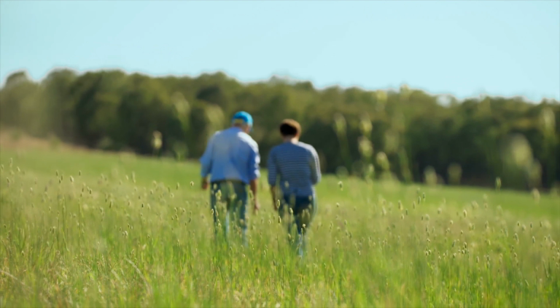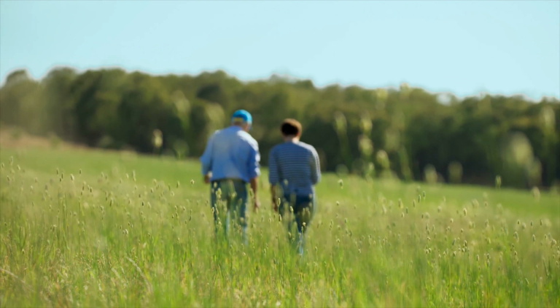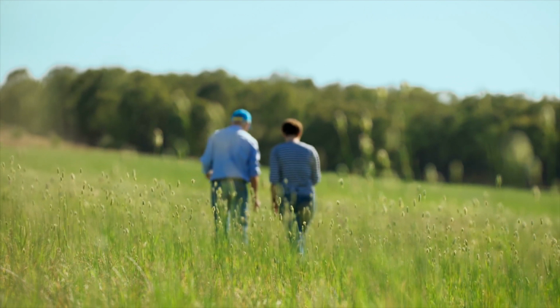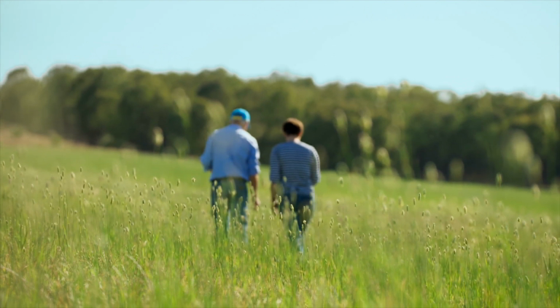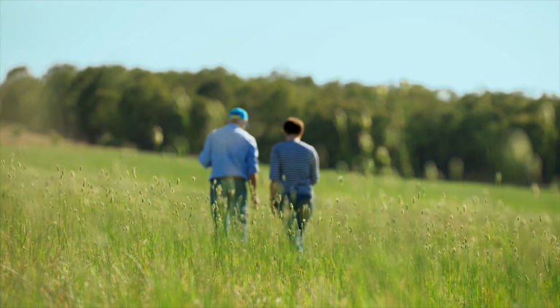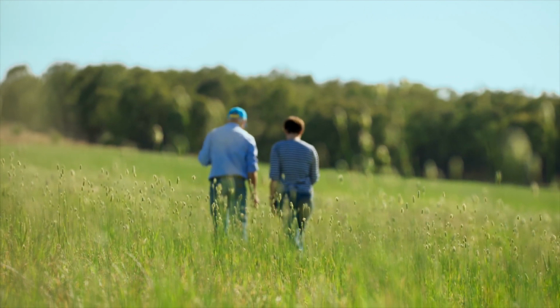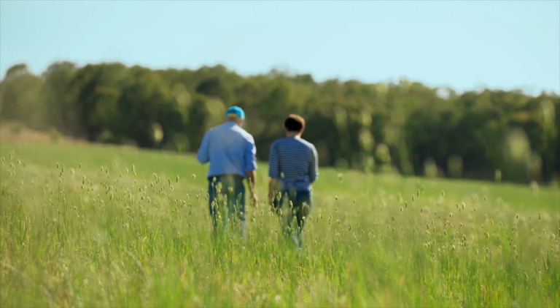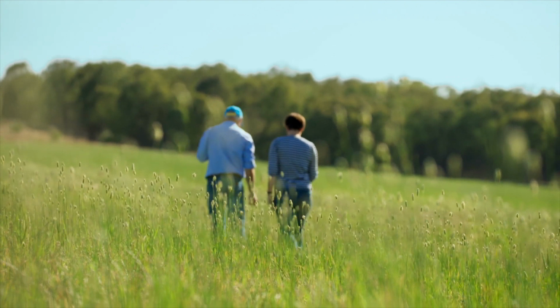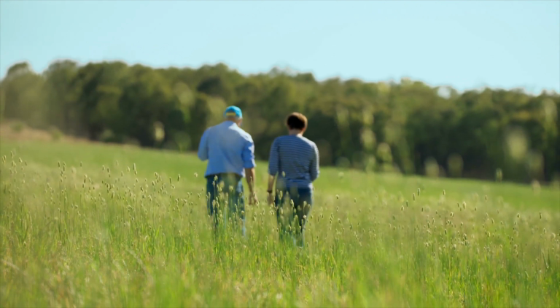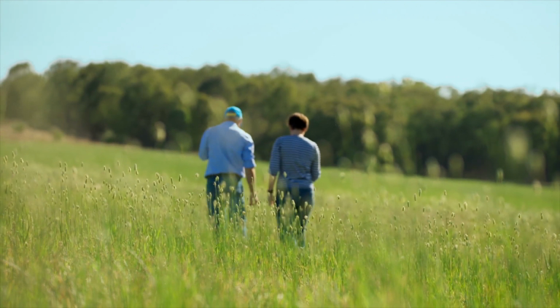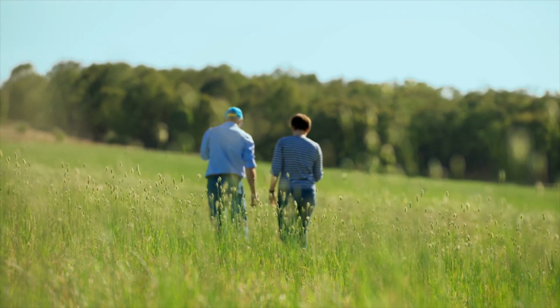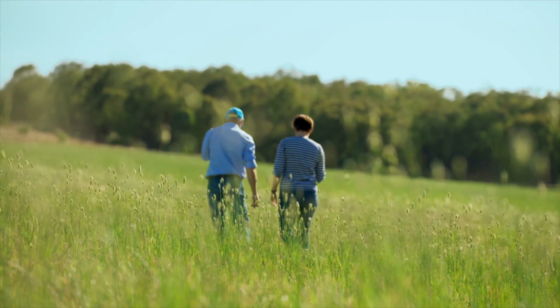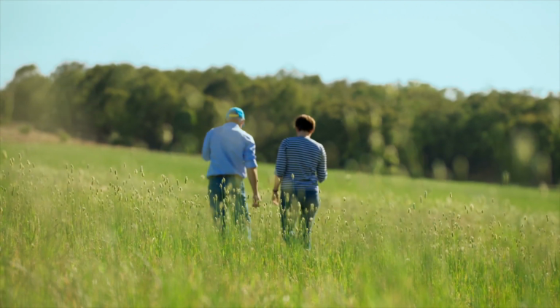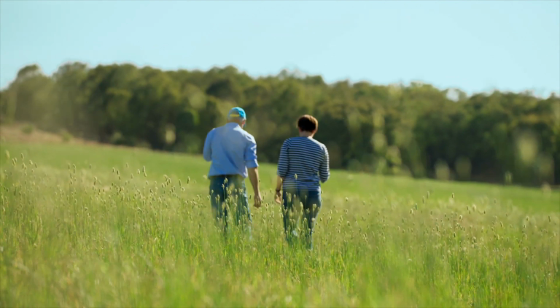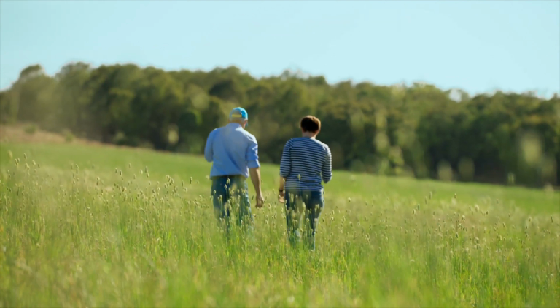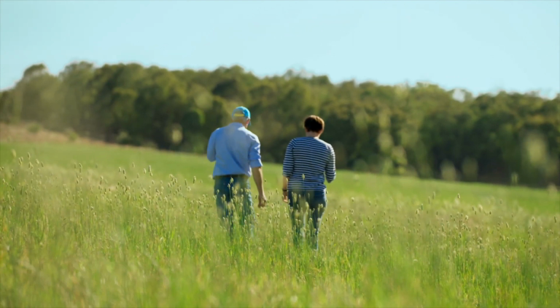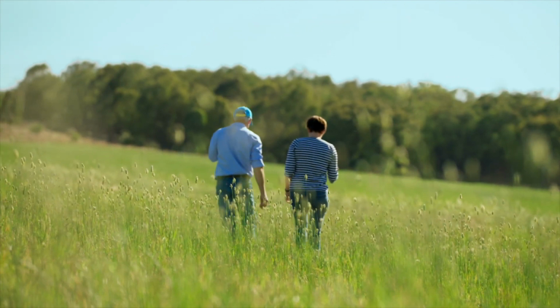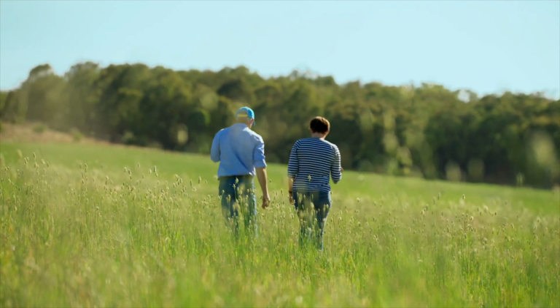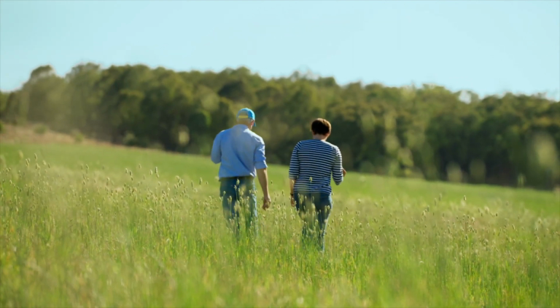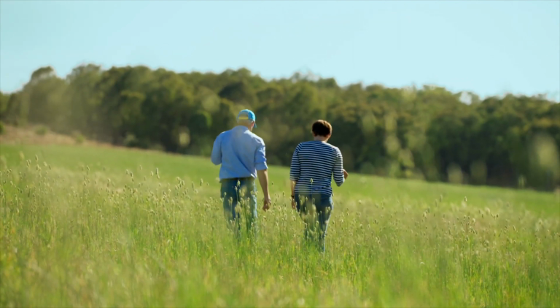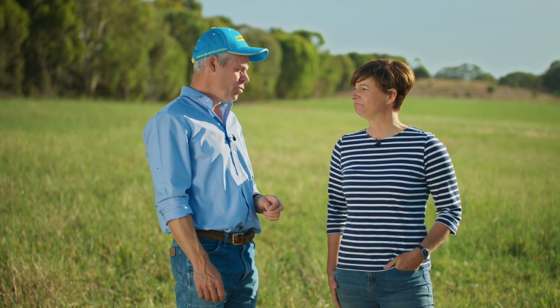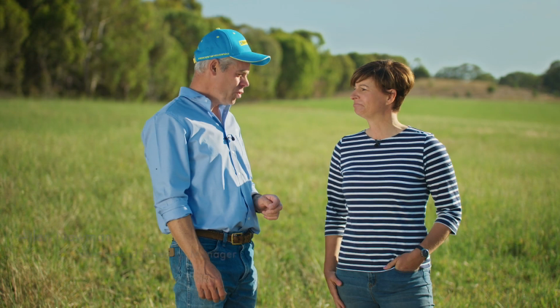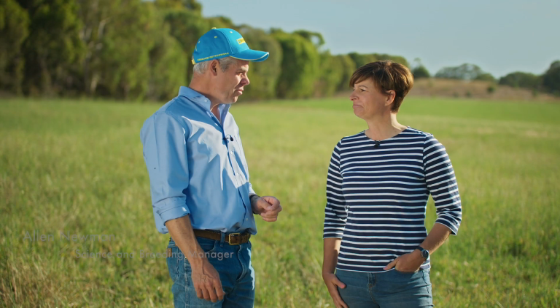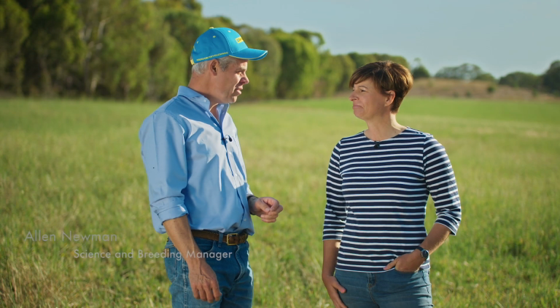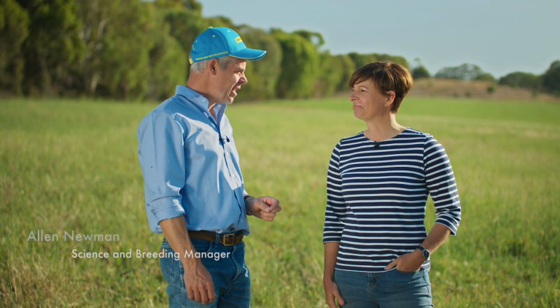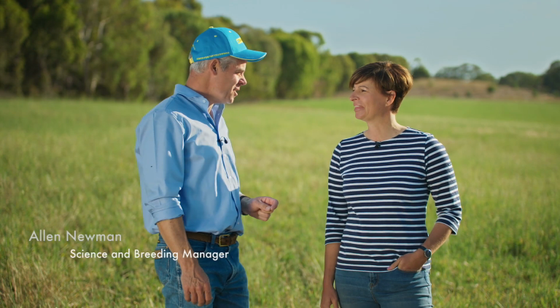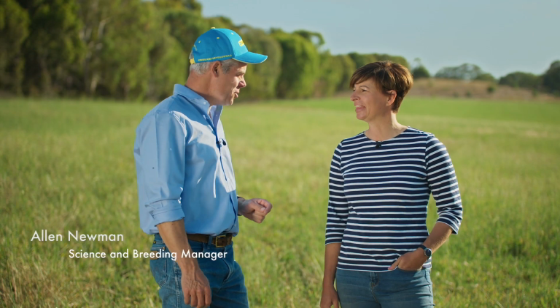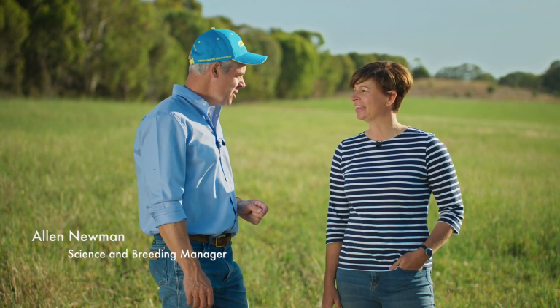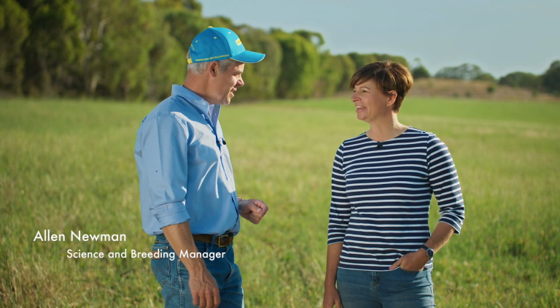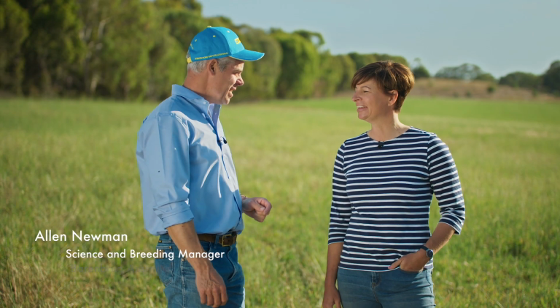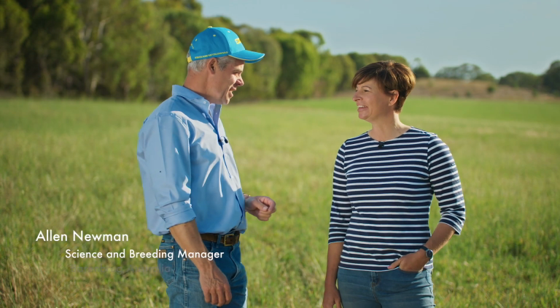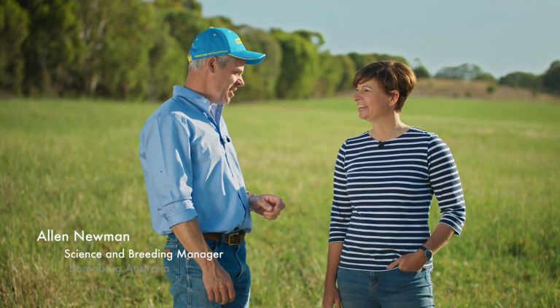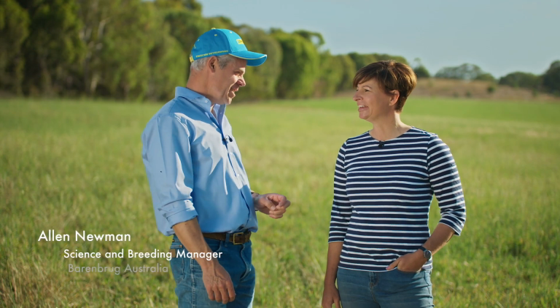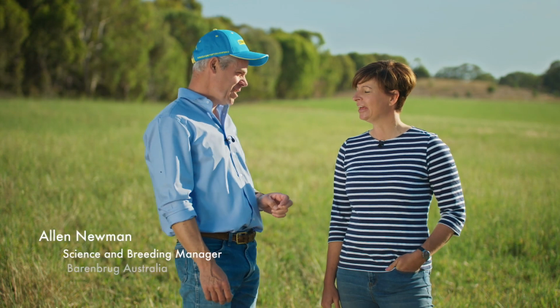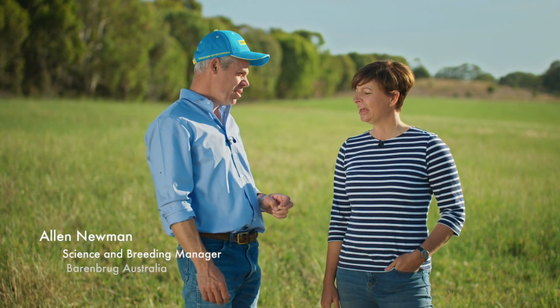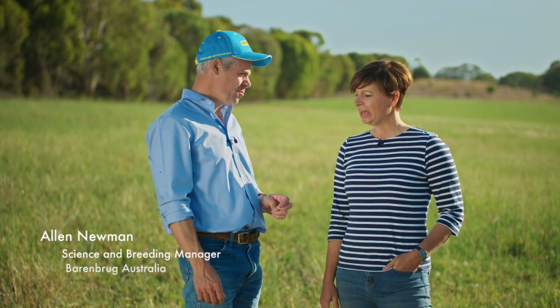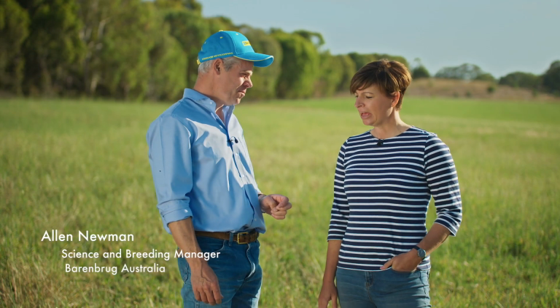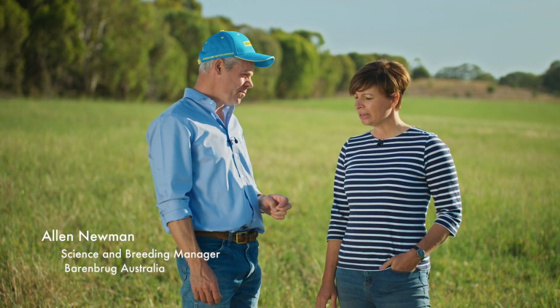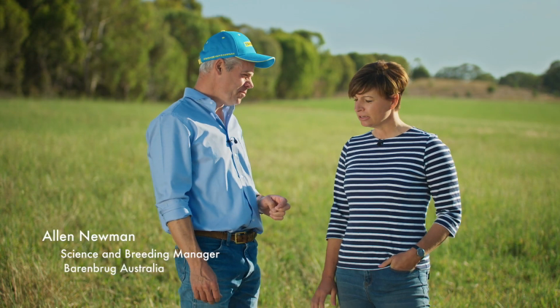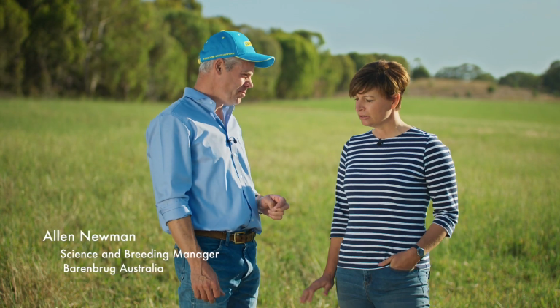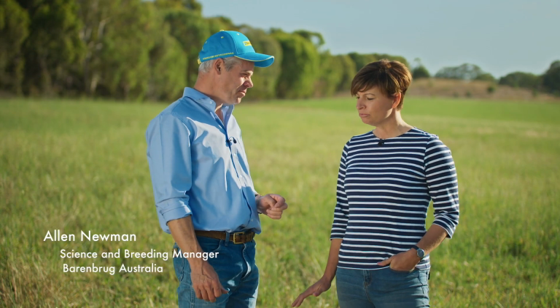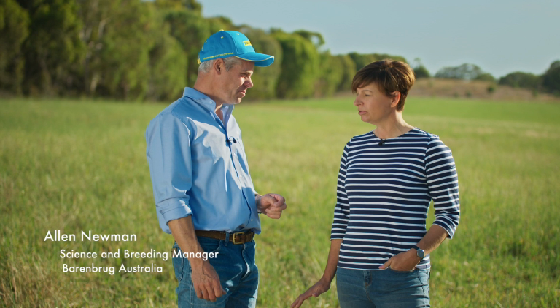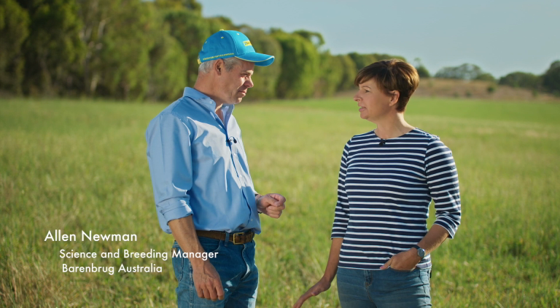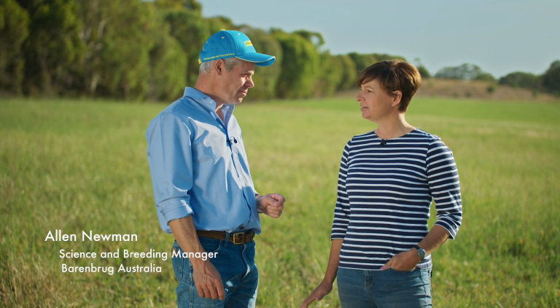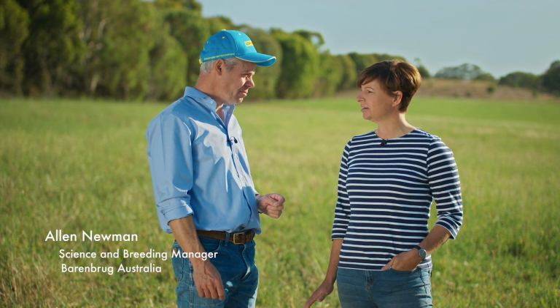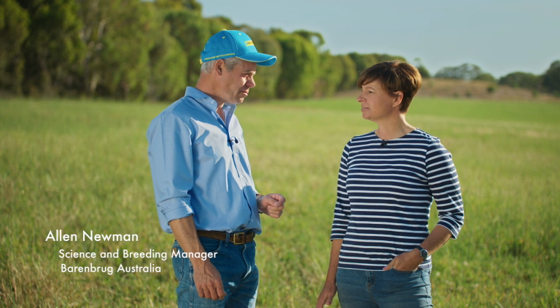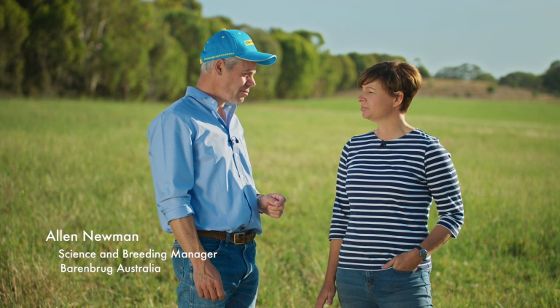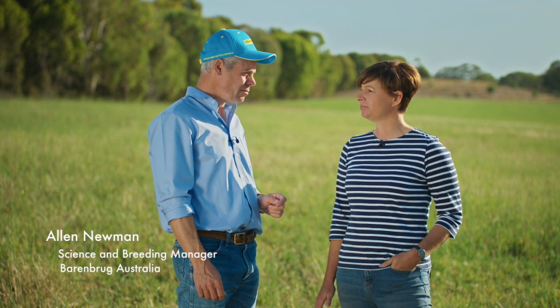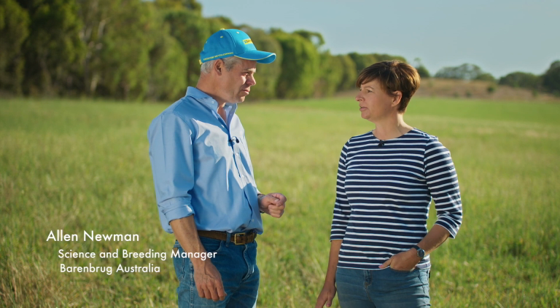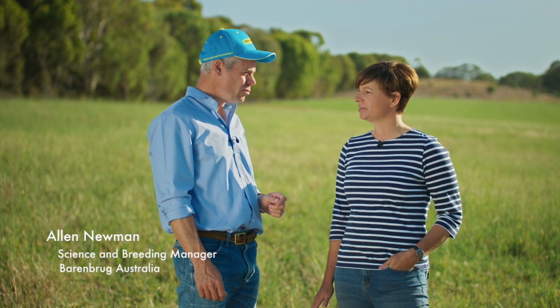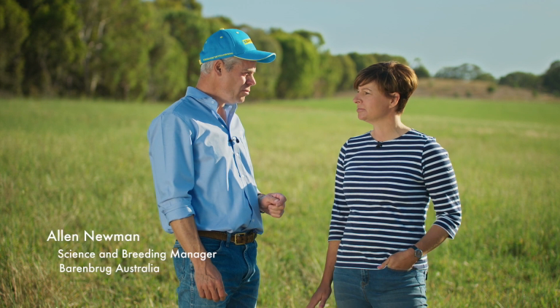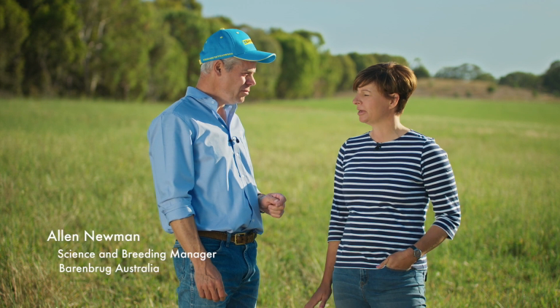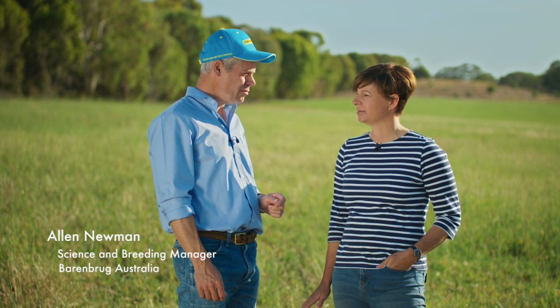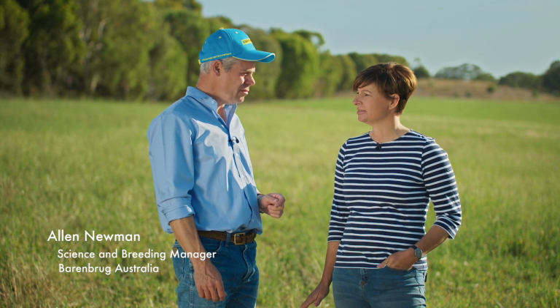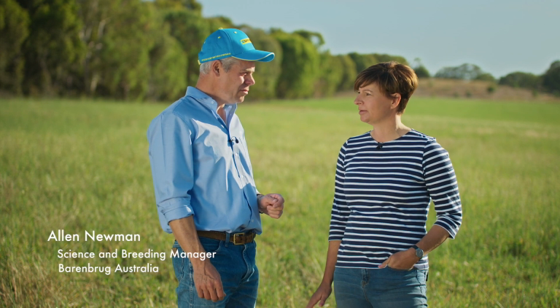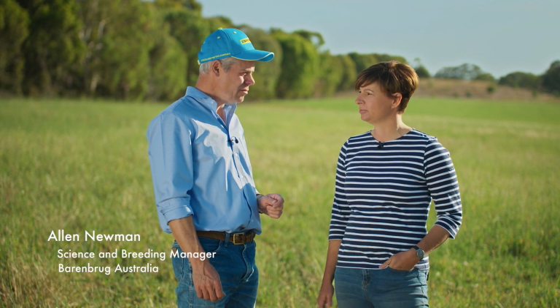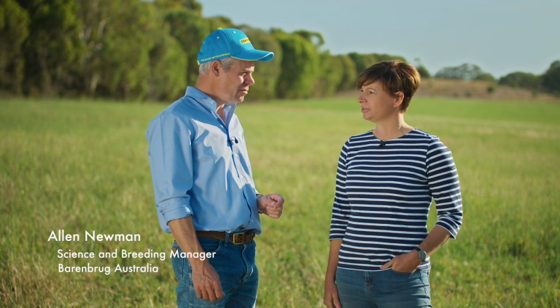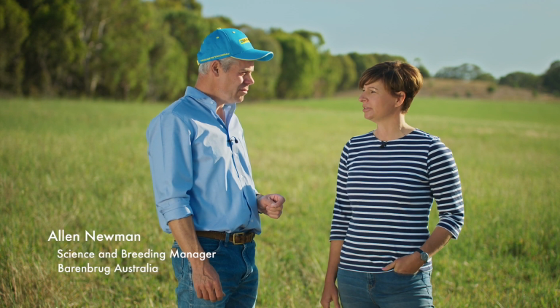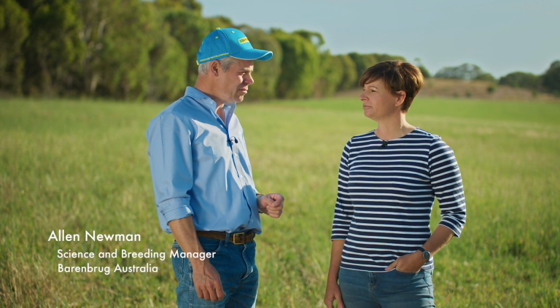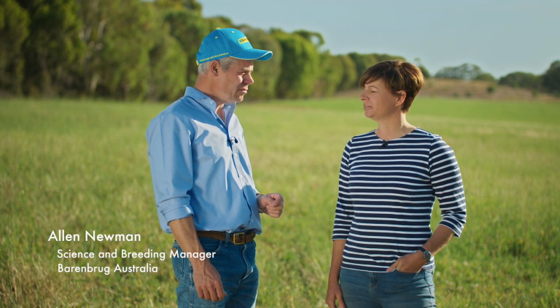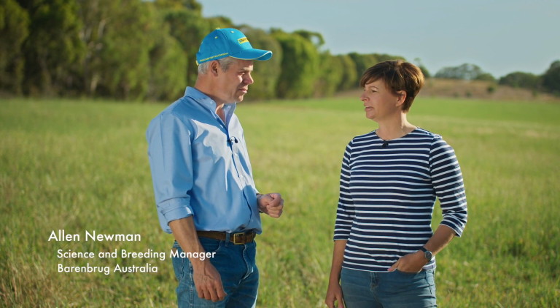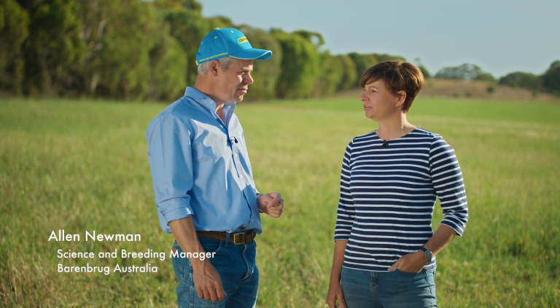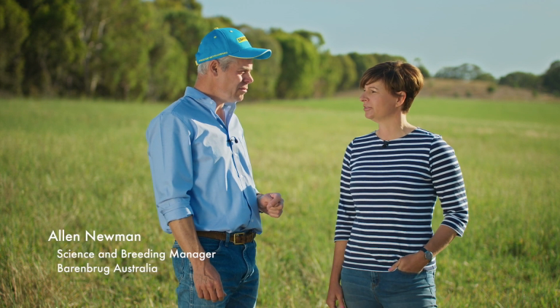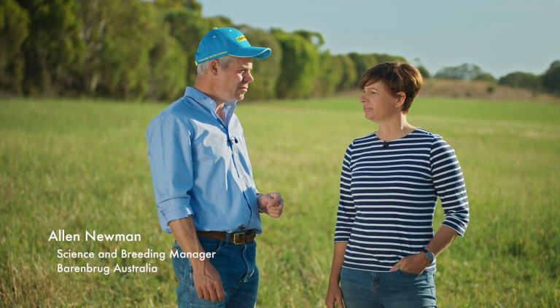Morning Alan, thank you for coming out to the farm. Morning Vicki, it's good to see you. Alan, I'd really like some advice about establishing Phalaris.